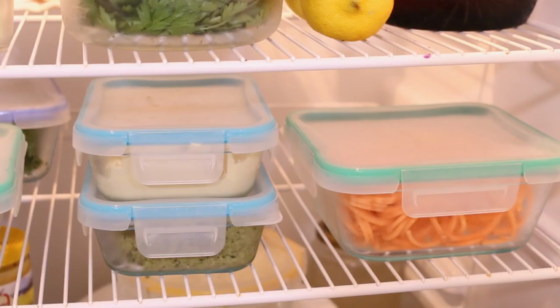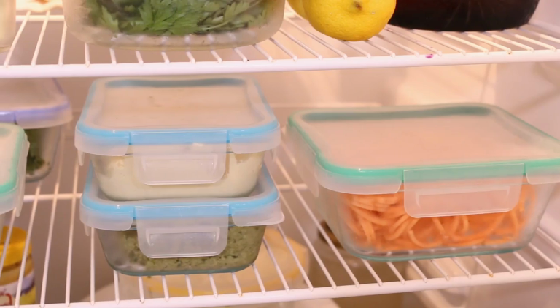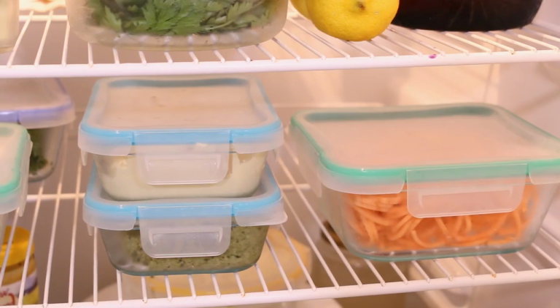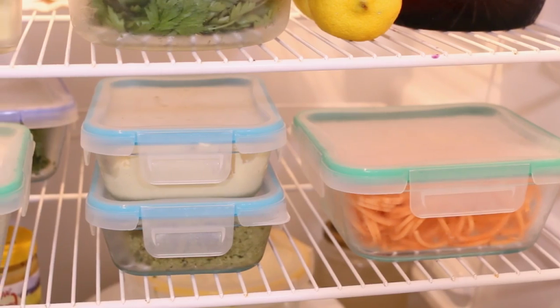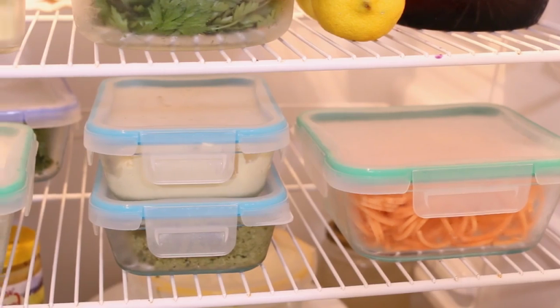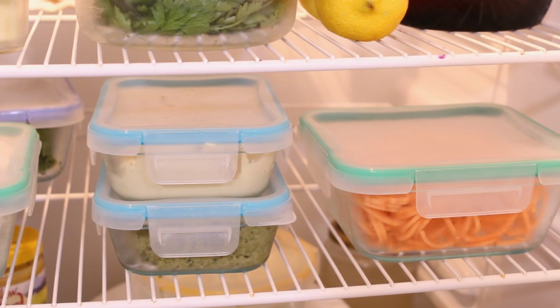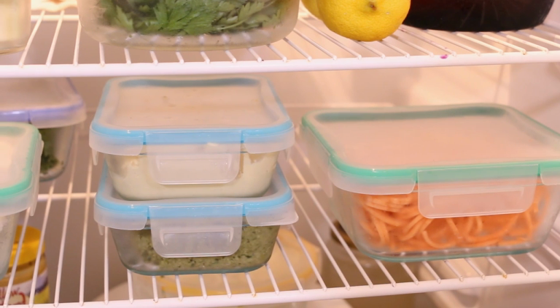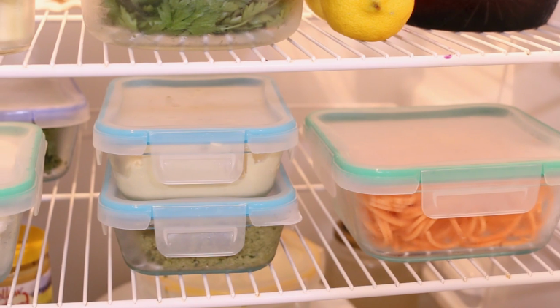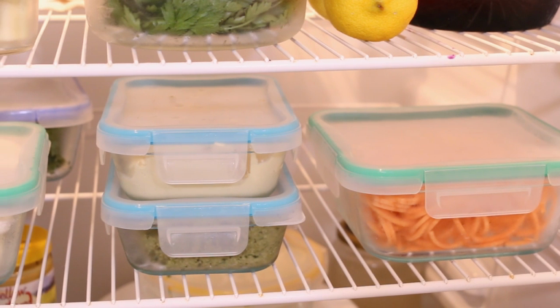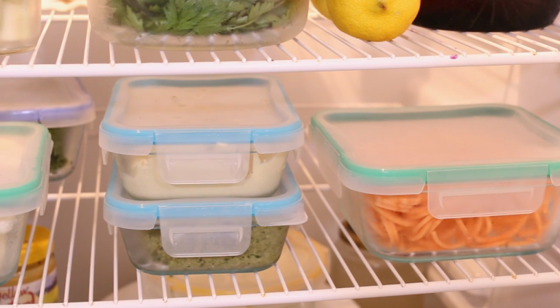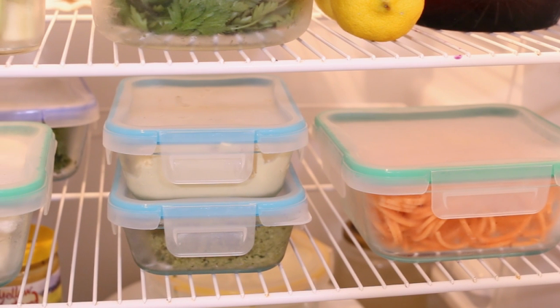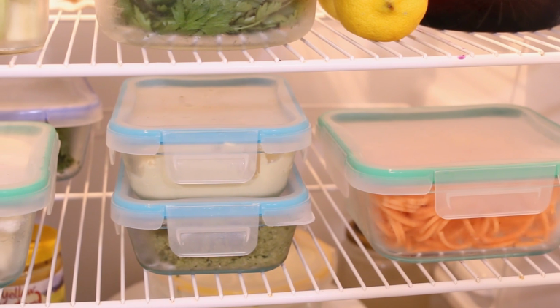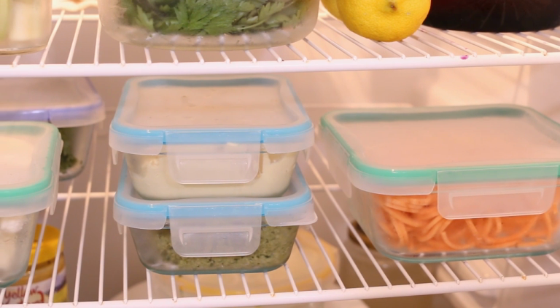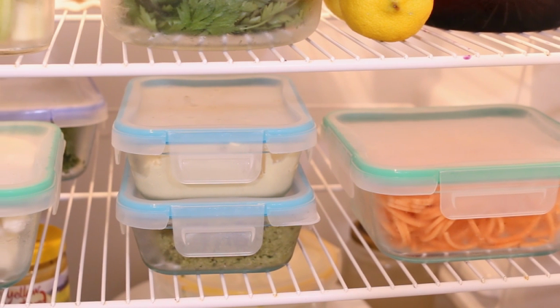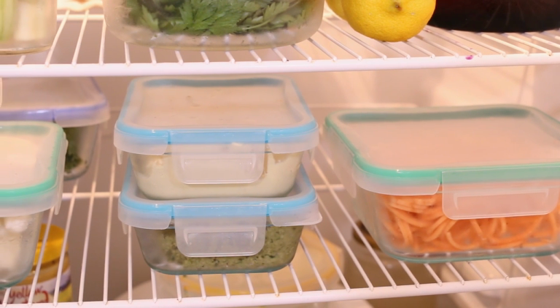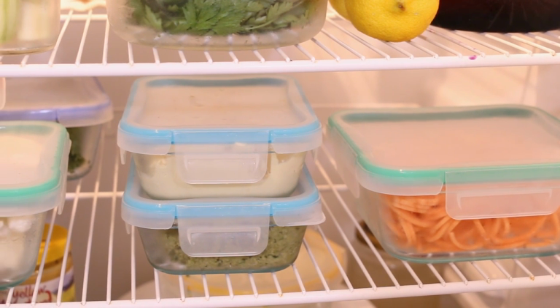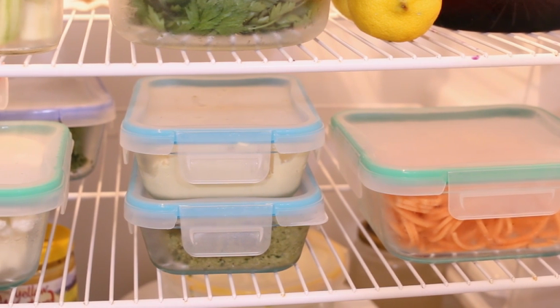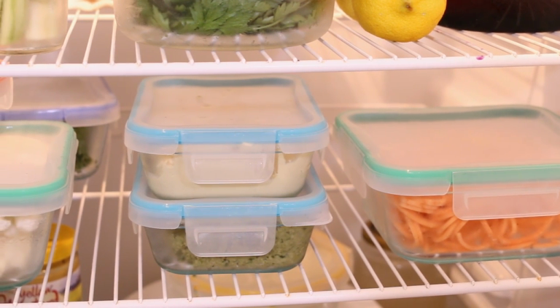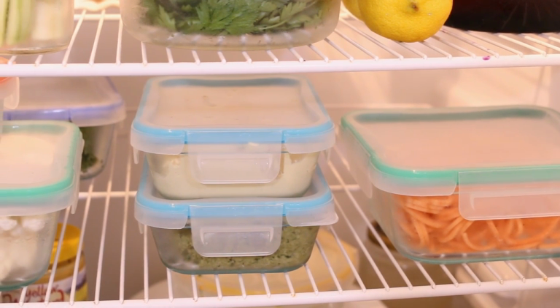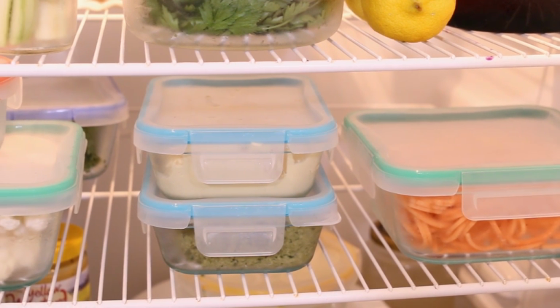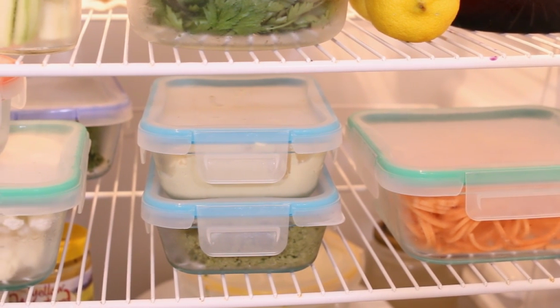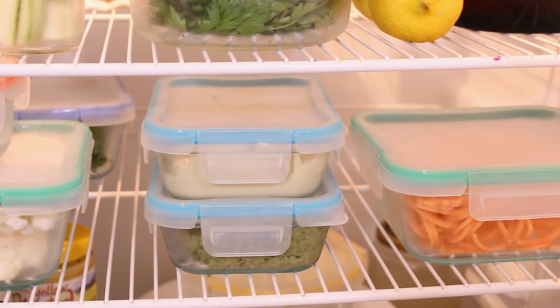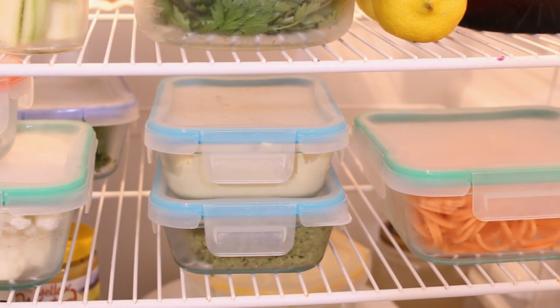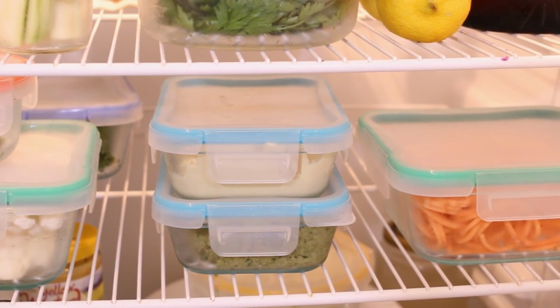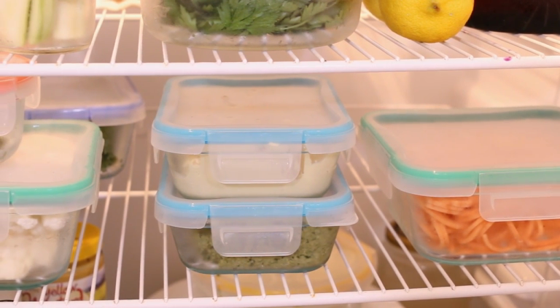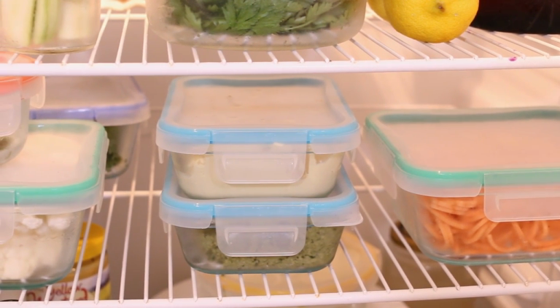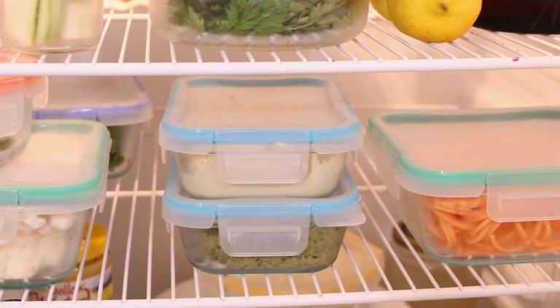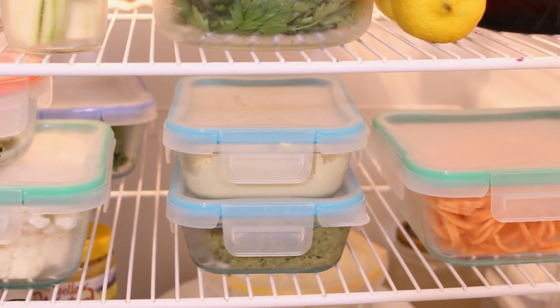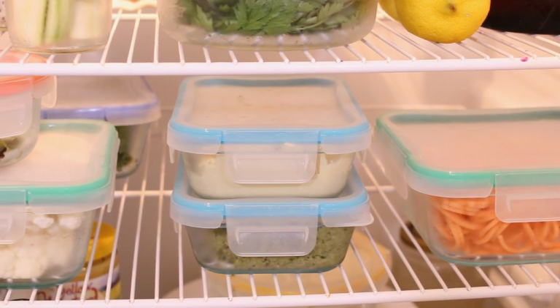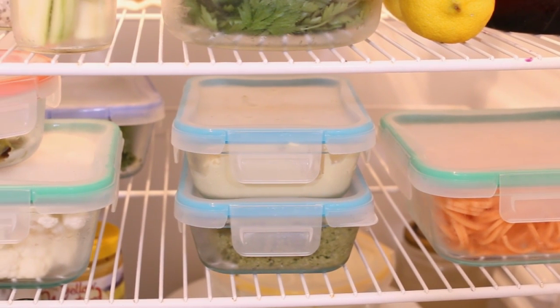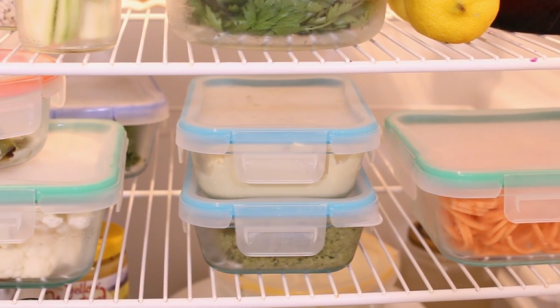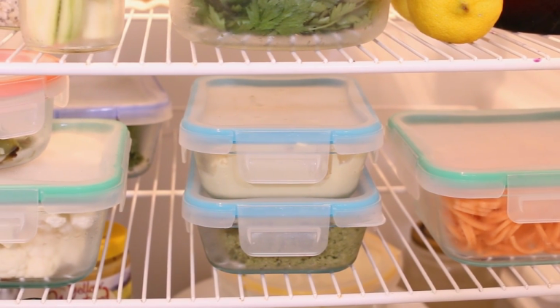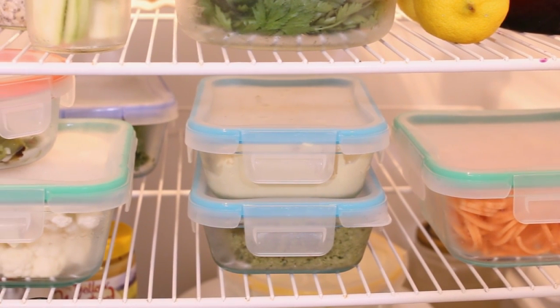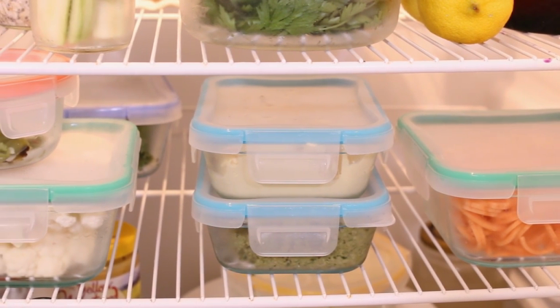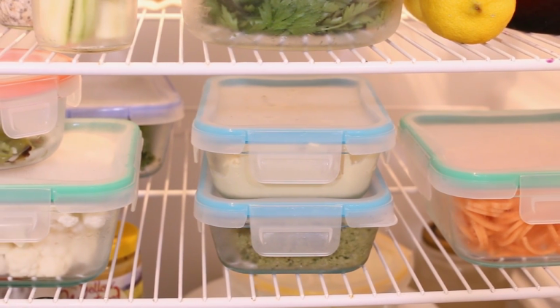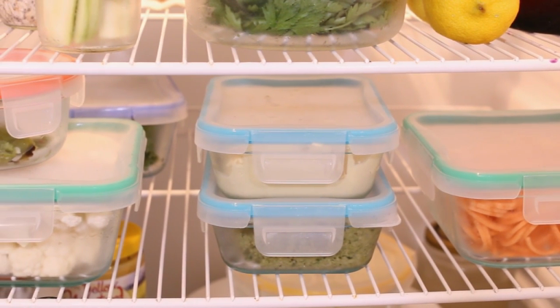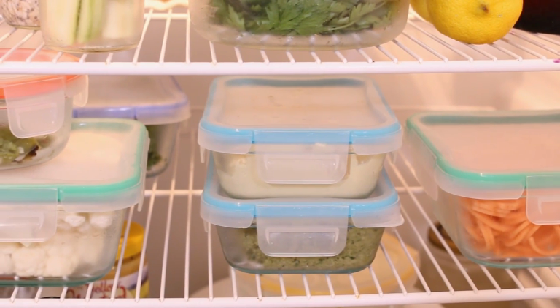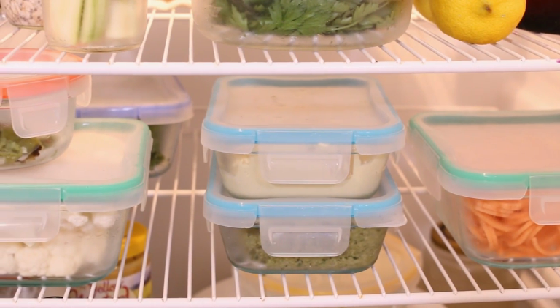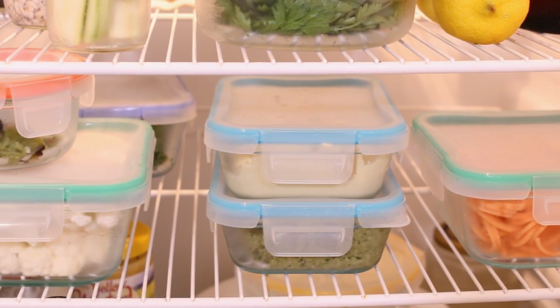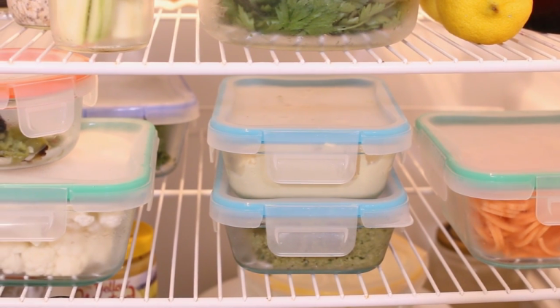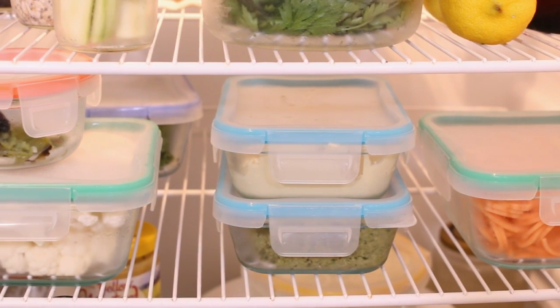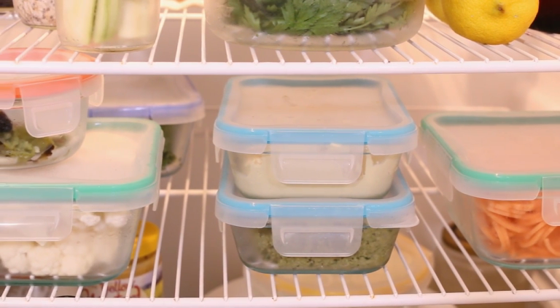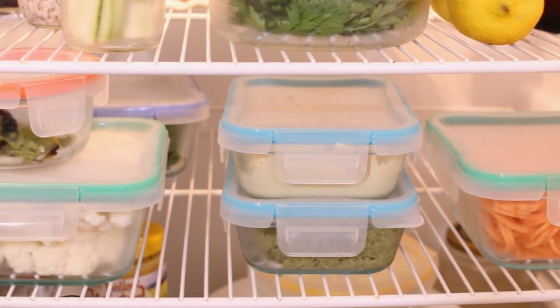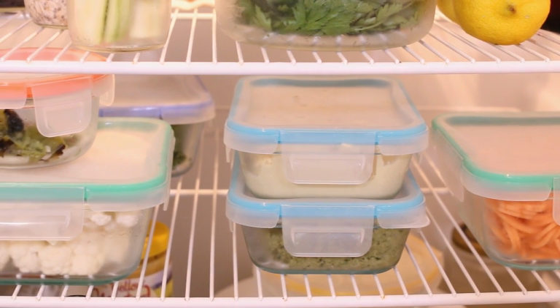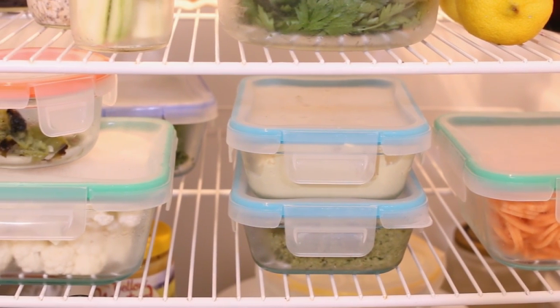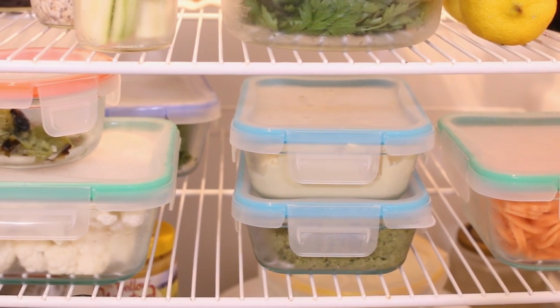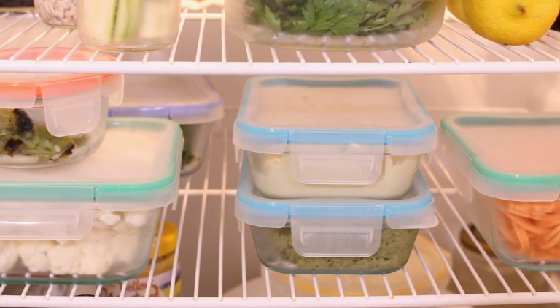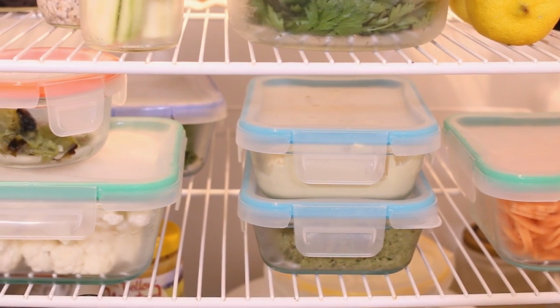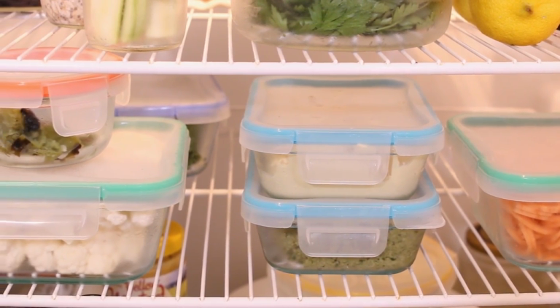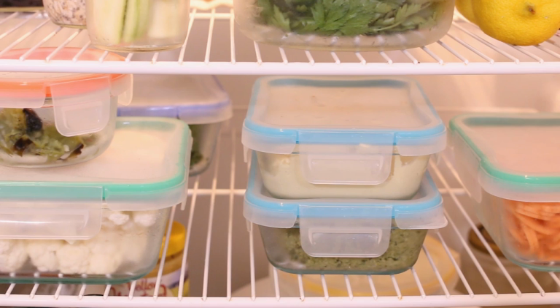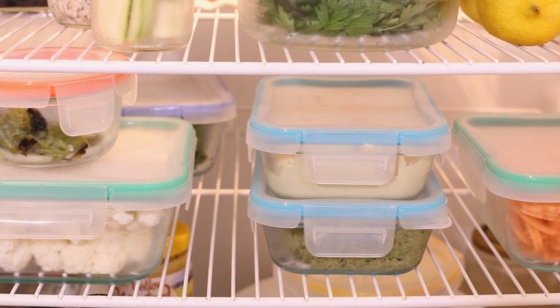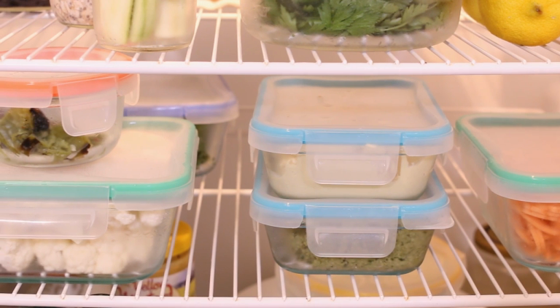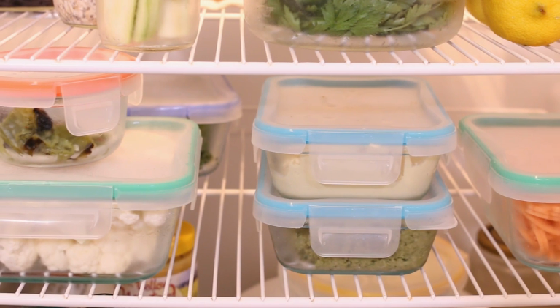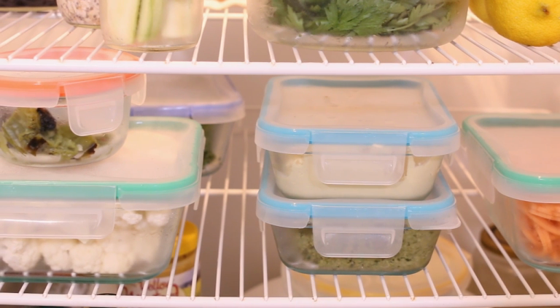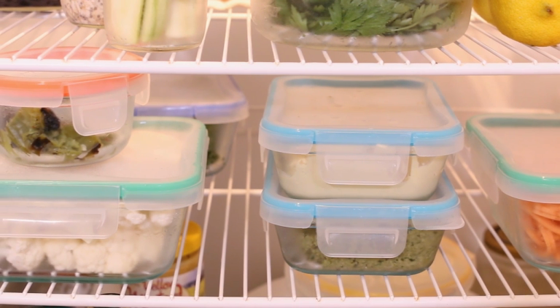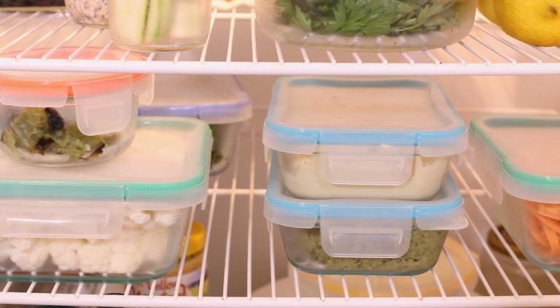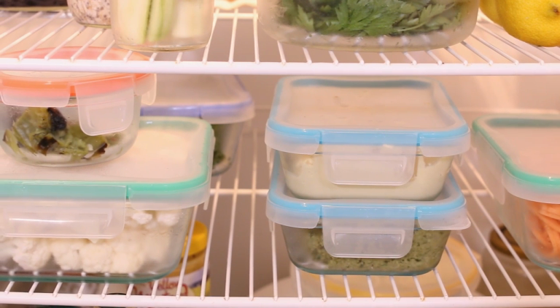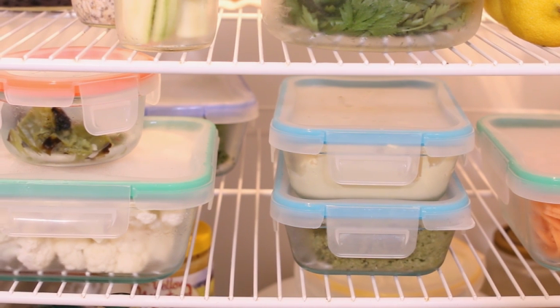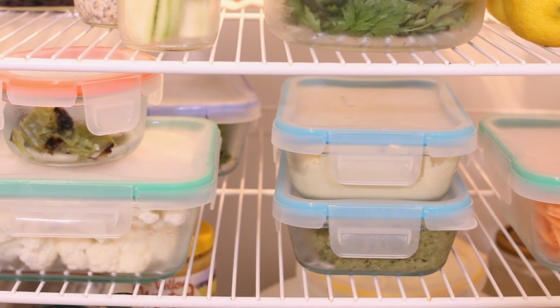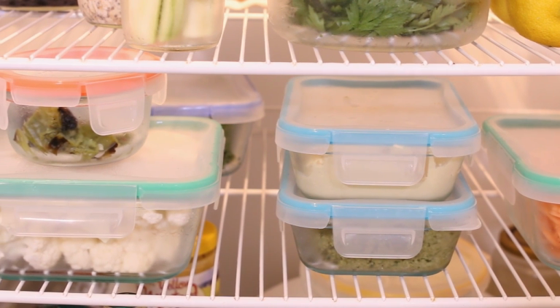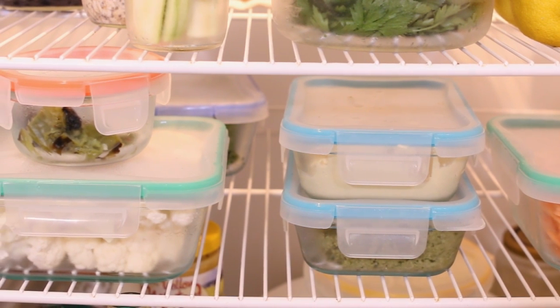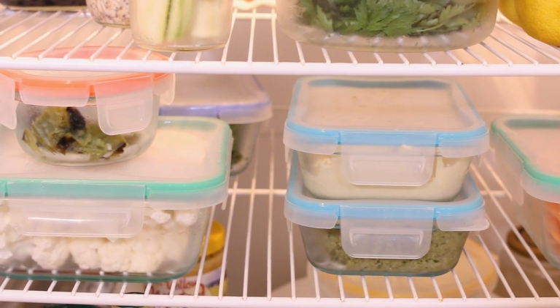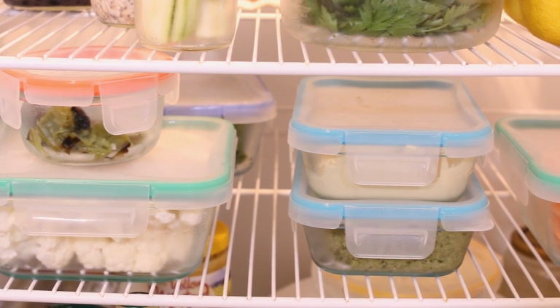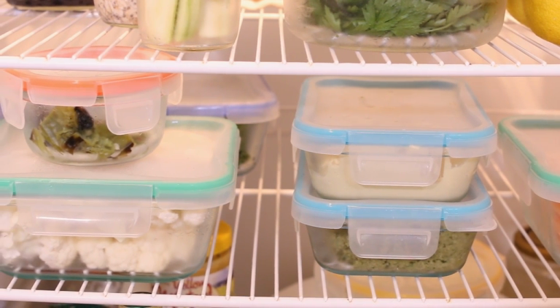On this shelf I have spiralized sweet potato, homemade pesto and cashew cheese, cauliflower, kale in the back, and roasted peppers.